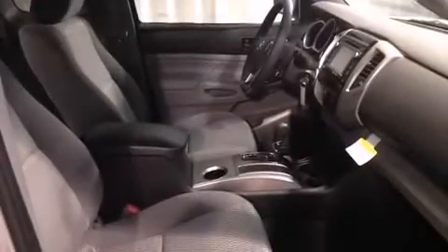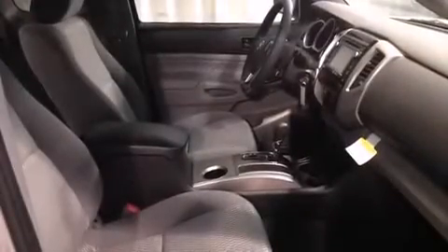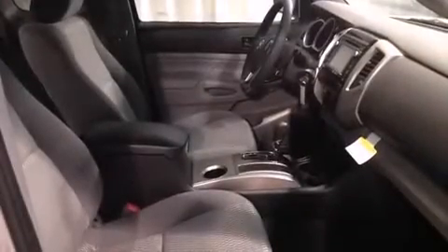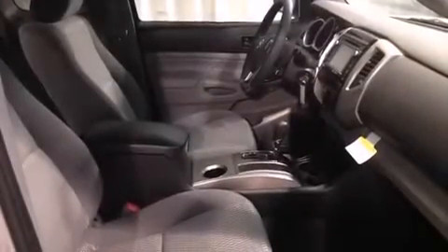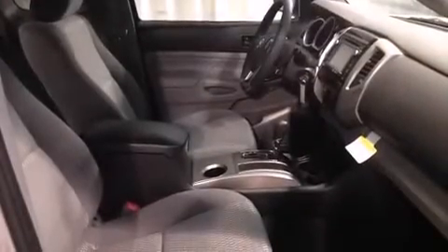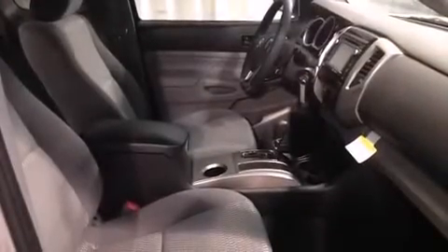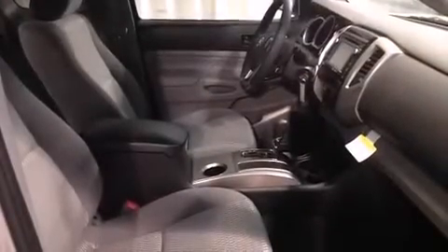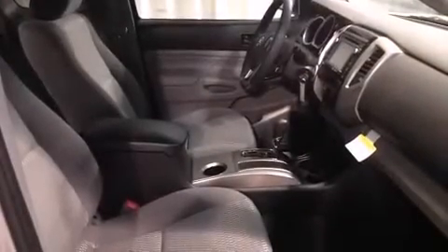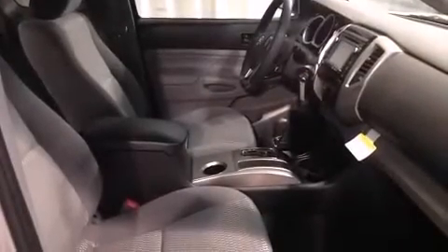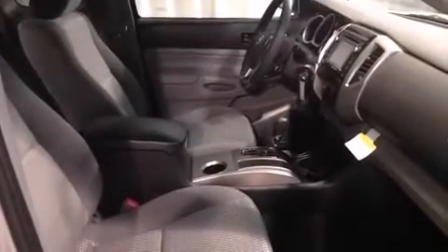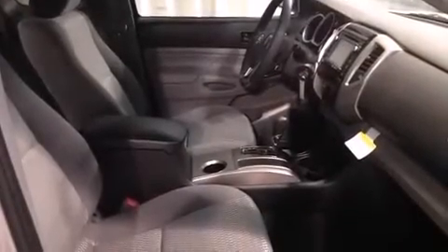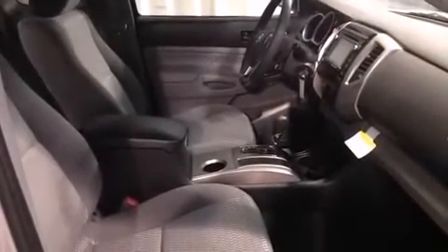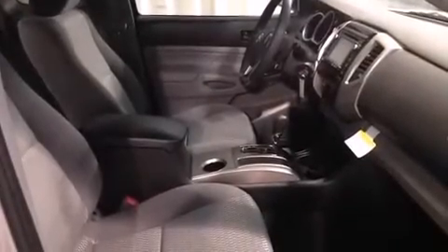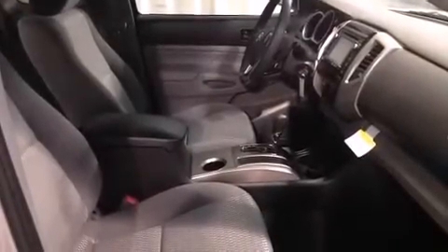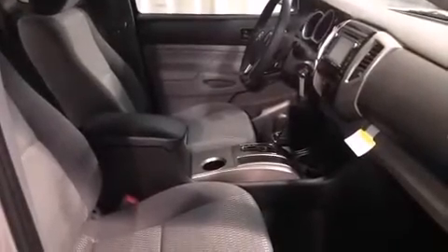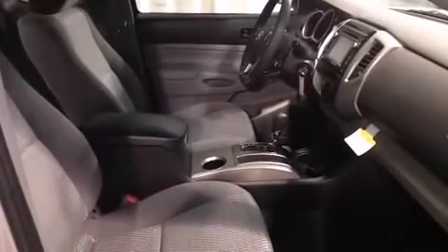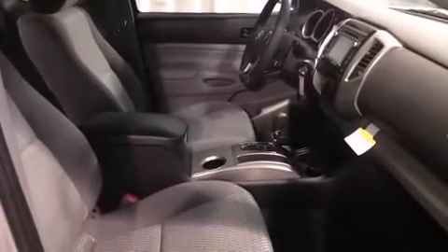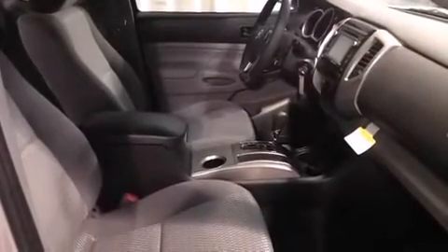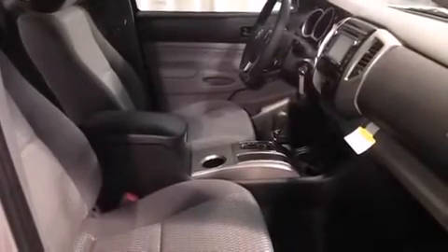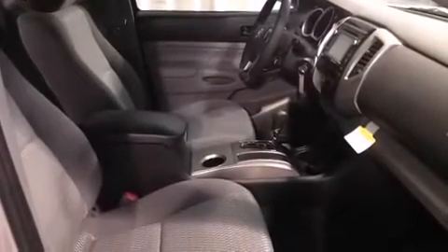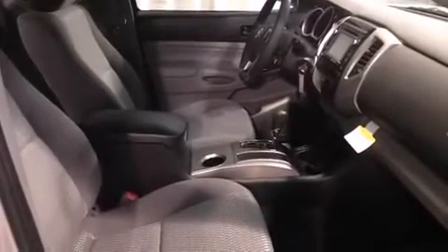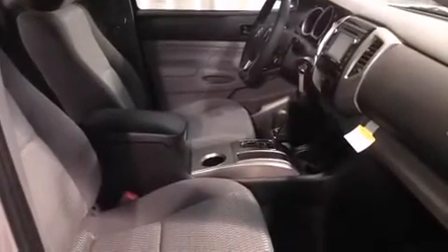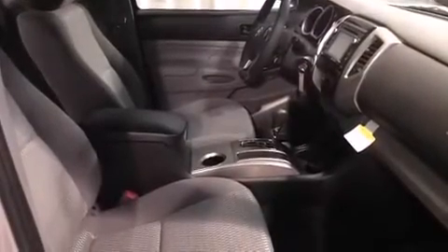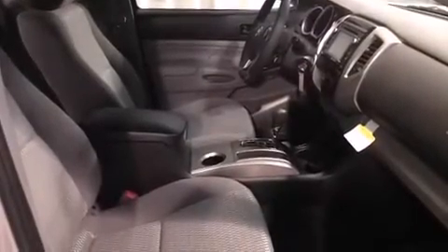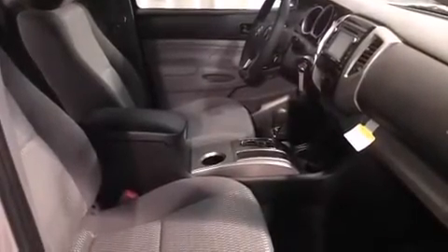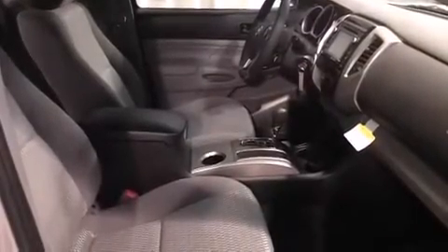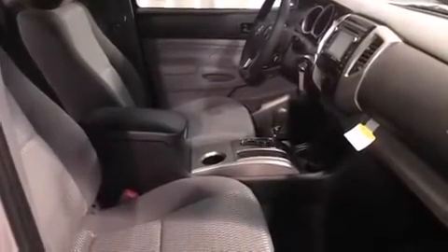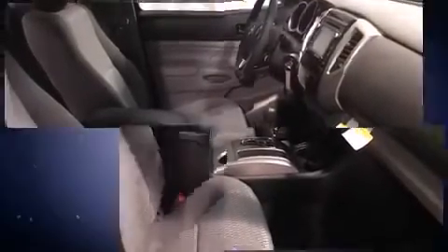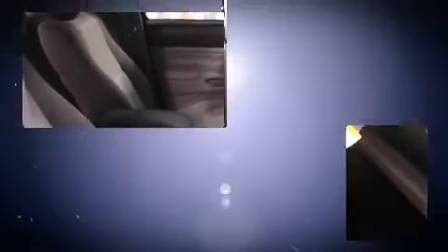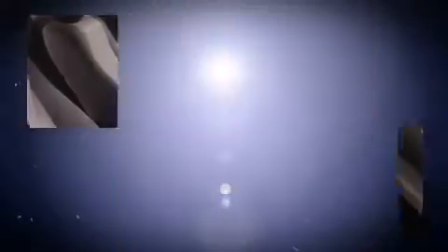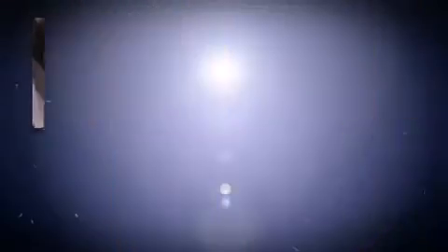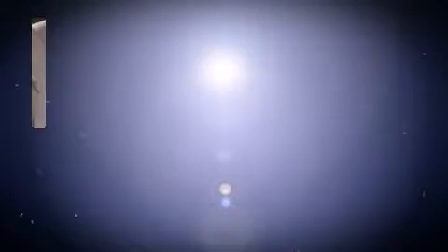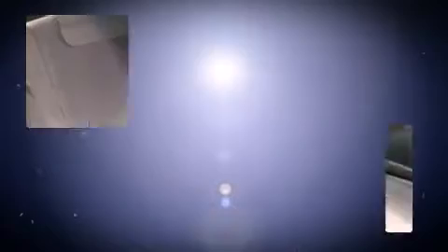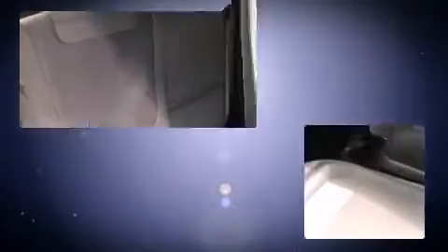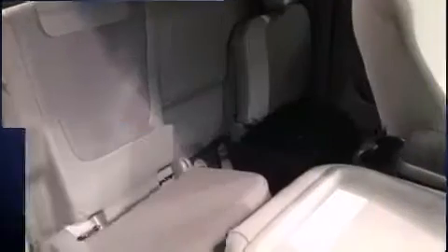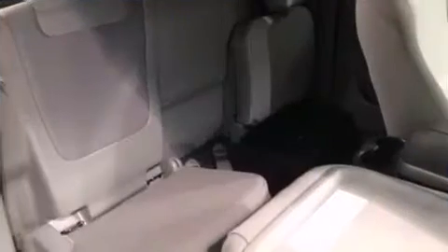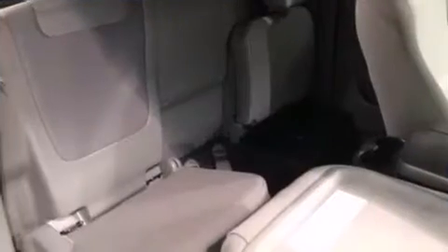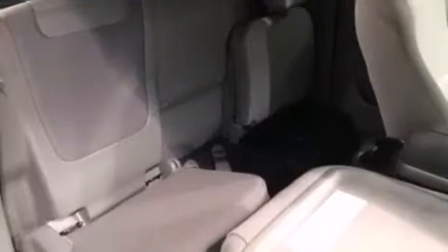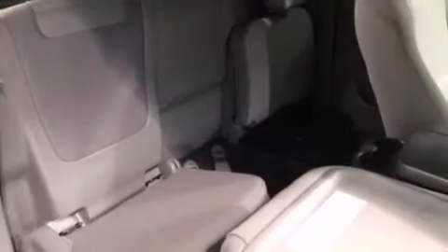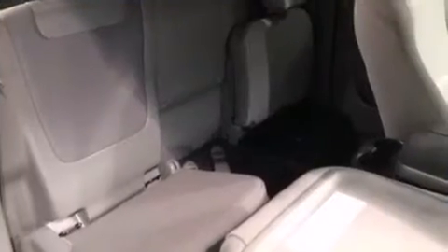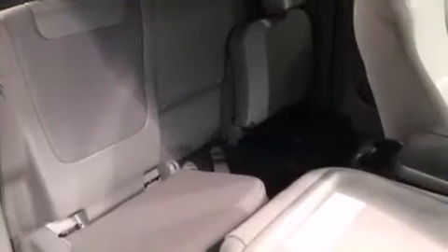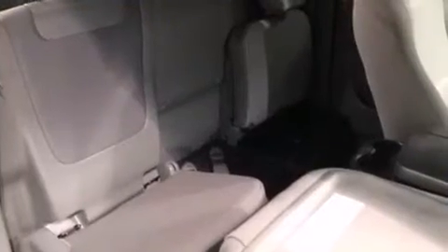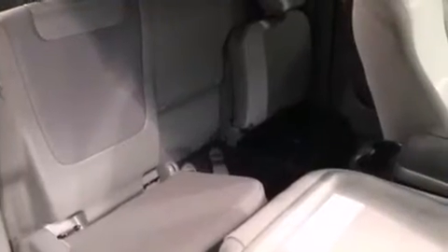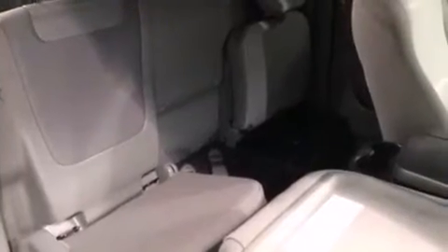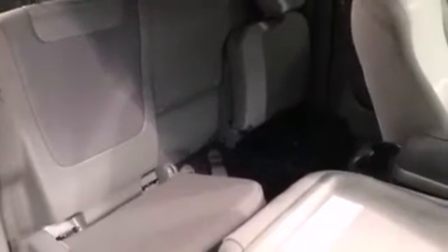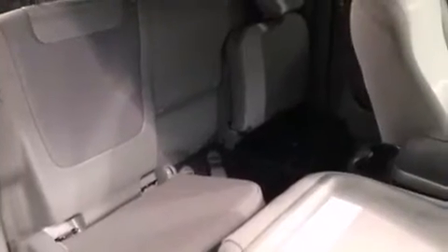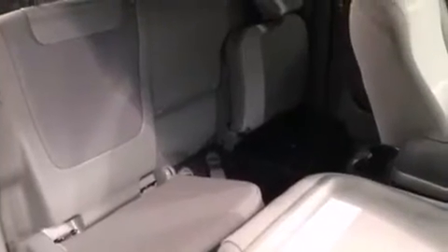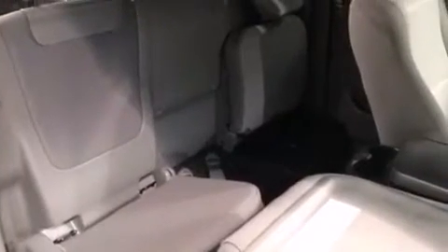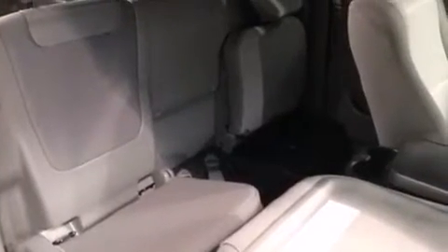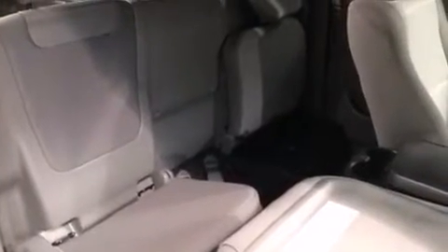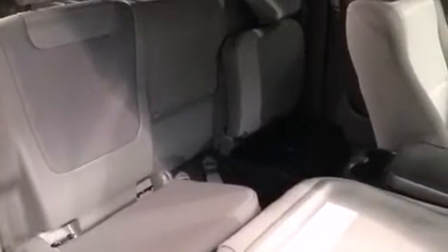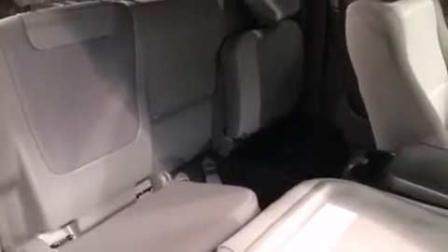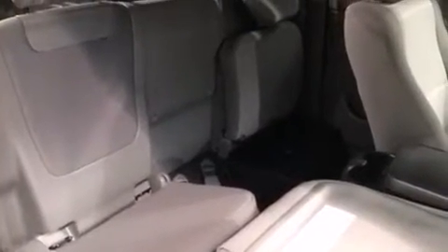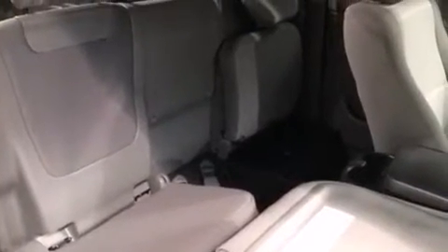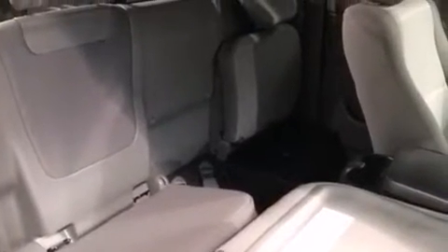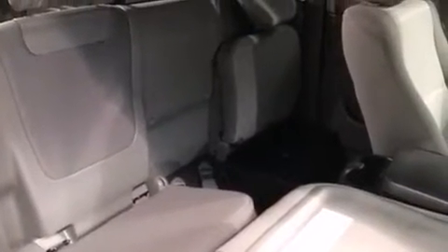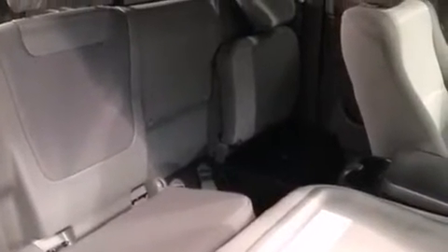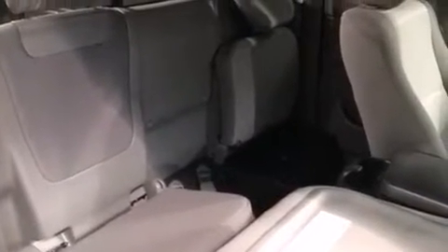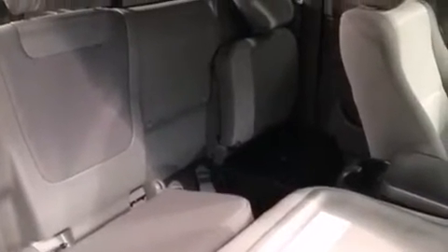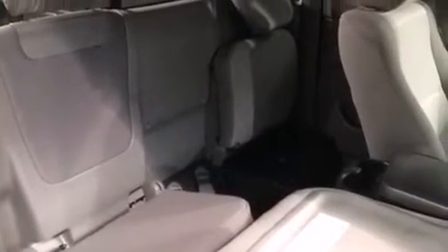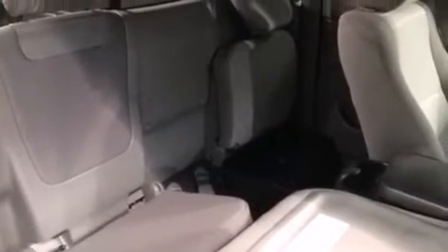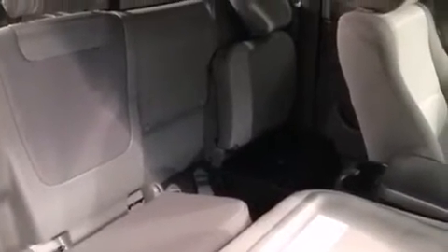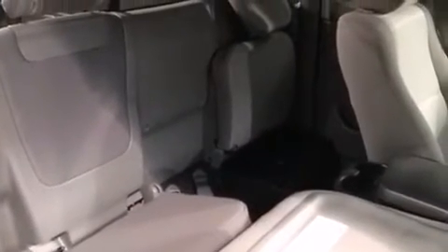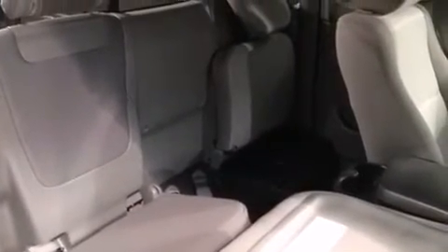Top features include air conditioning, front fog lights, remote keyless entry, a trailer hitch, and more.